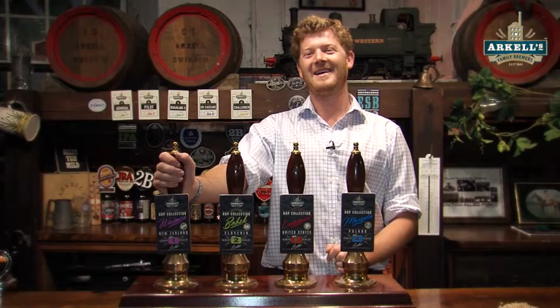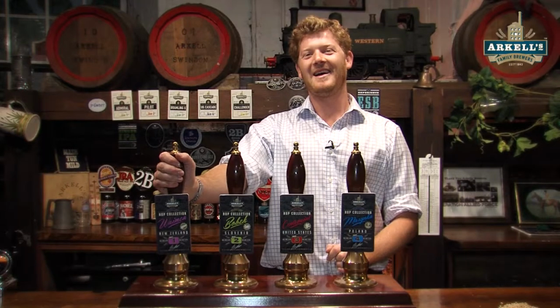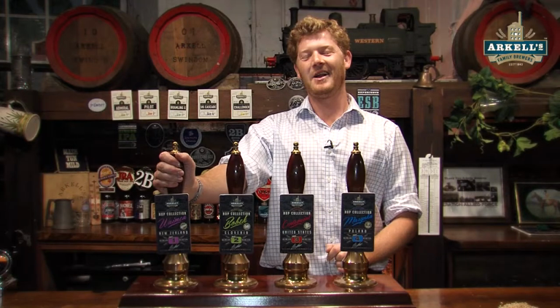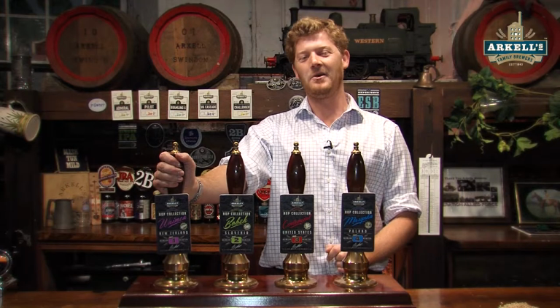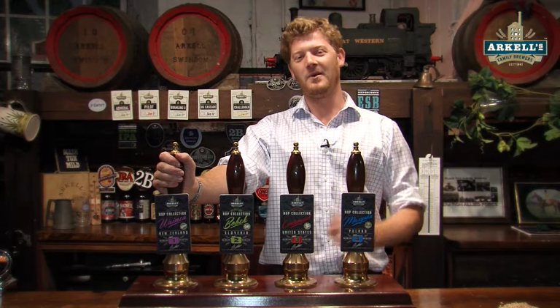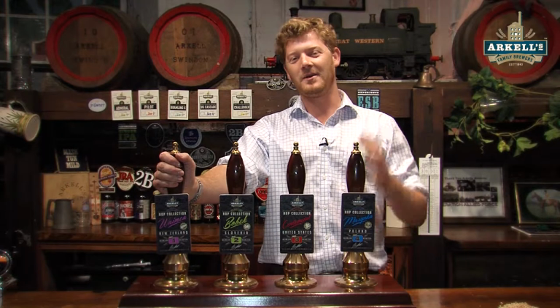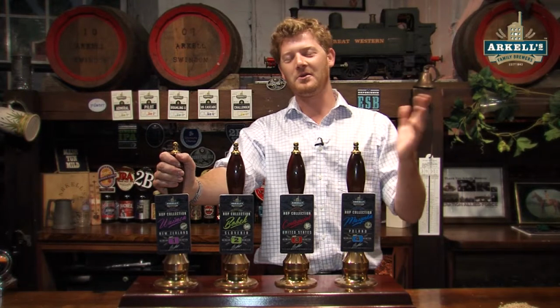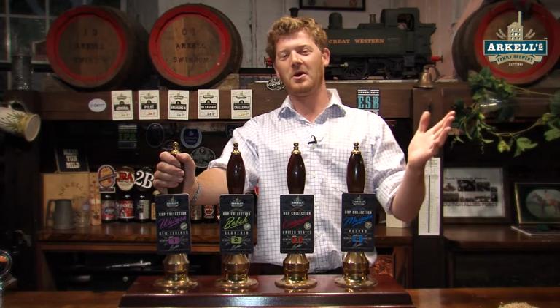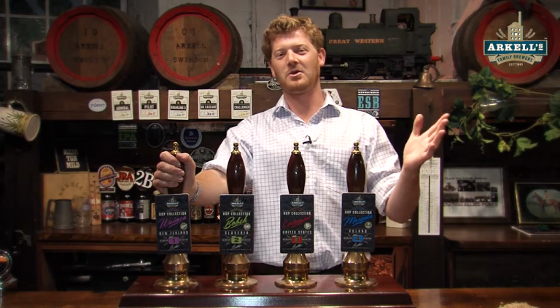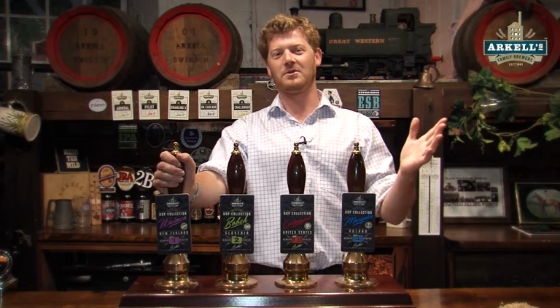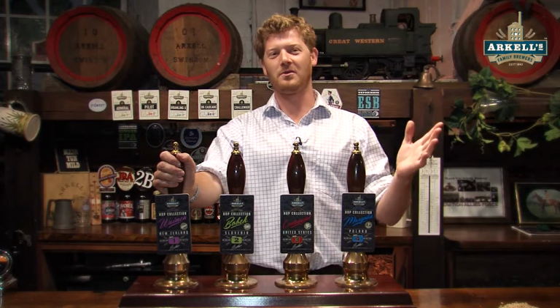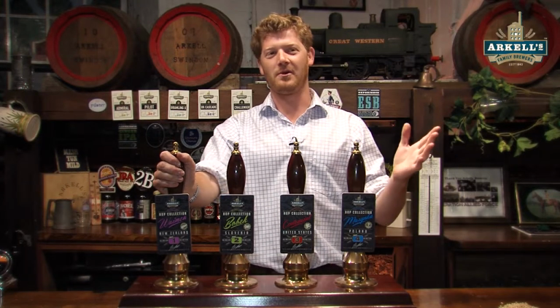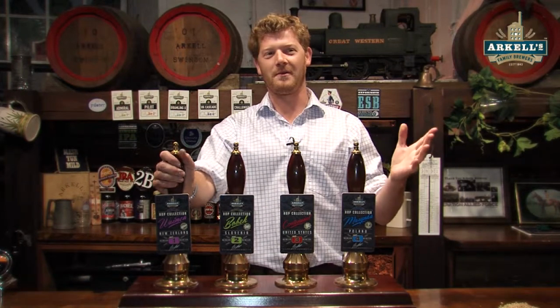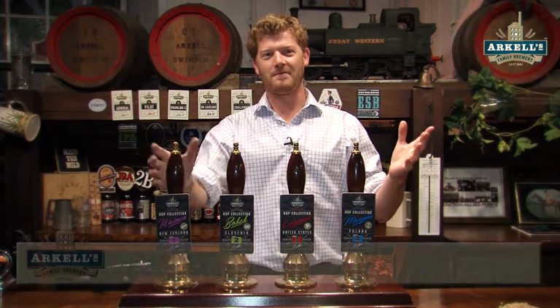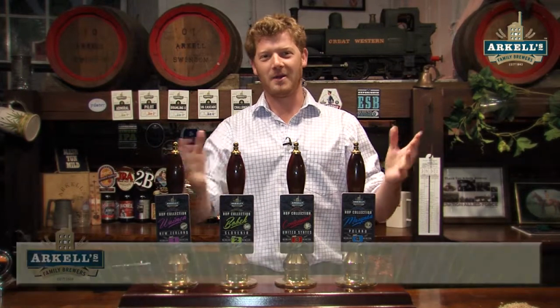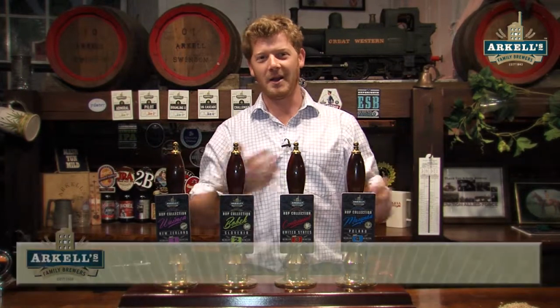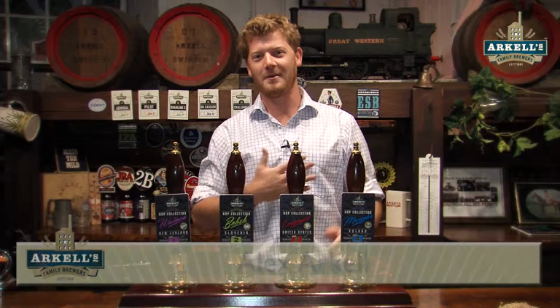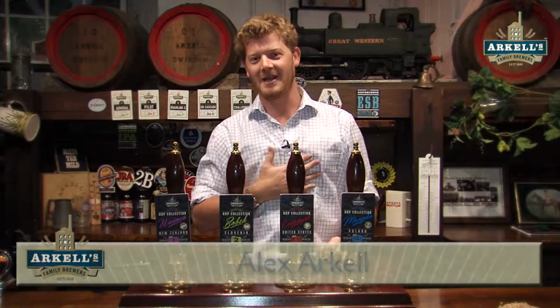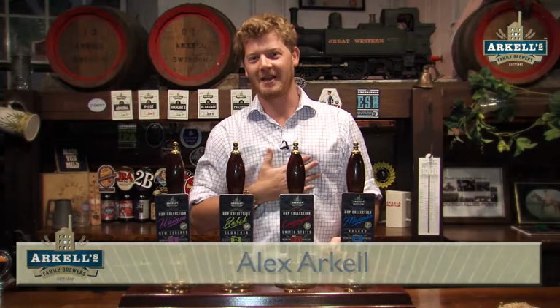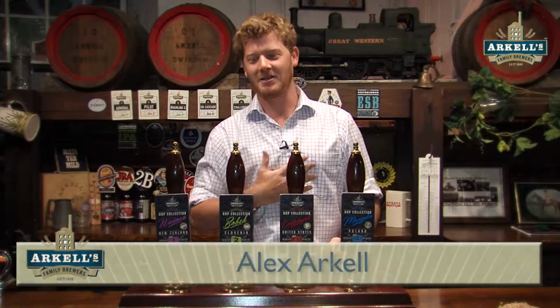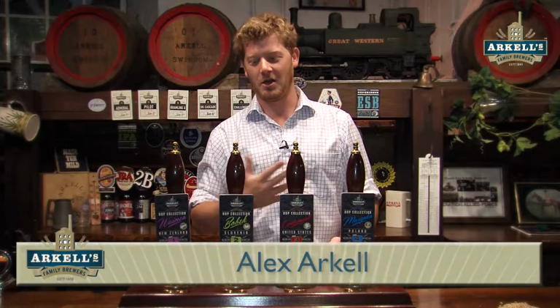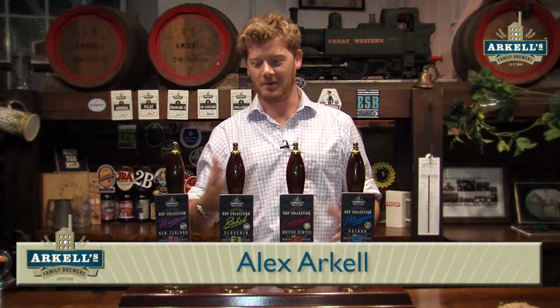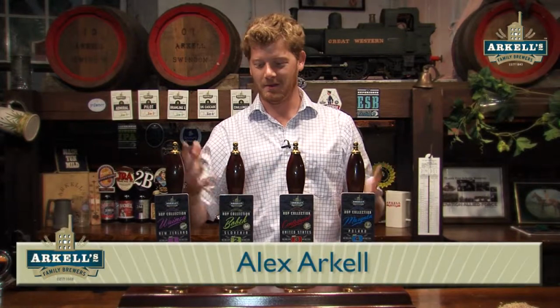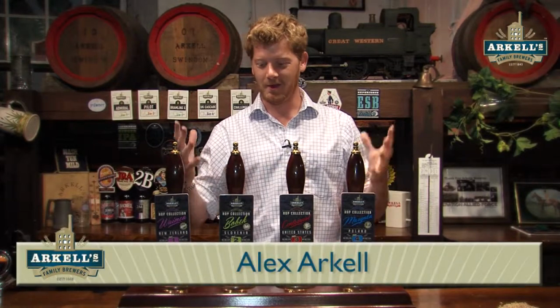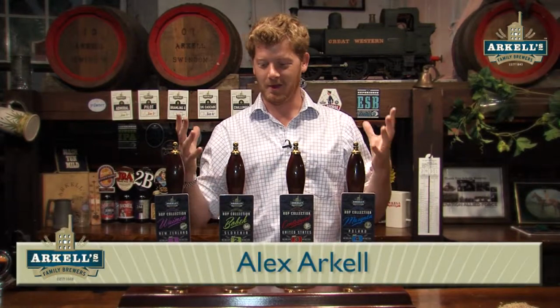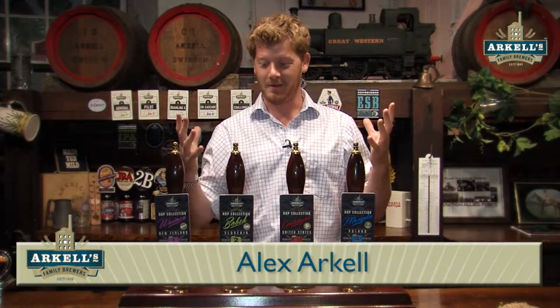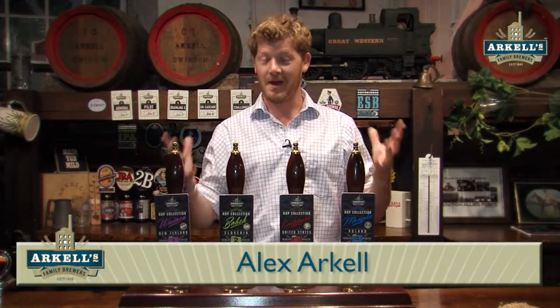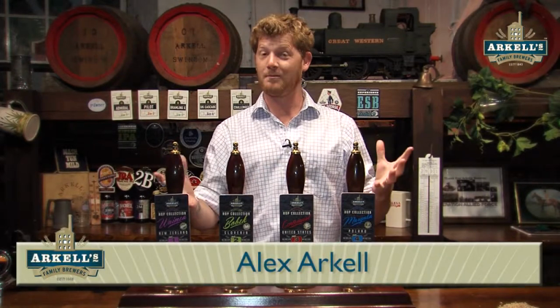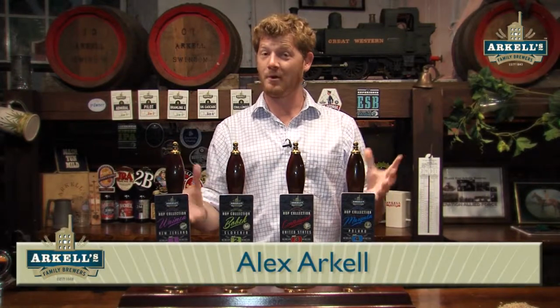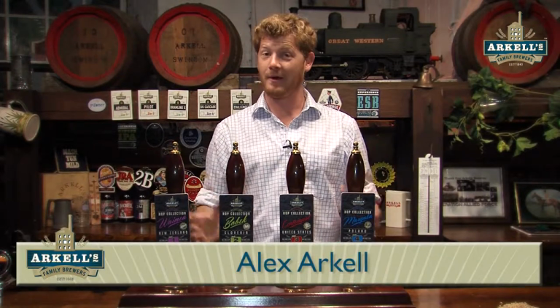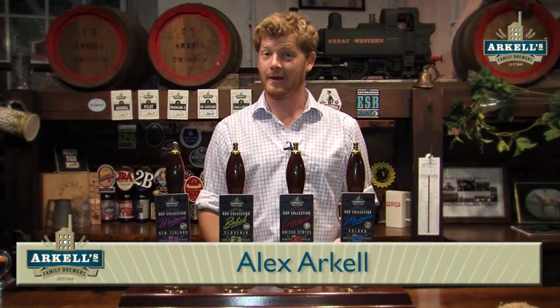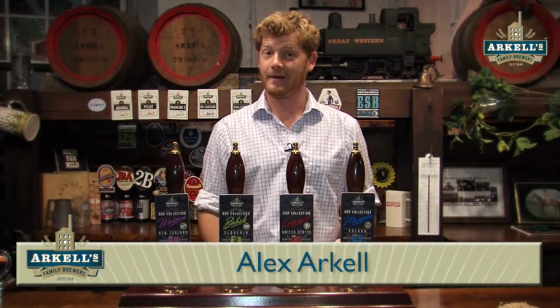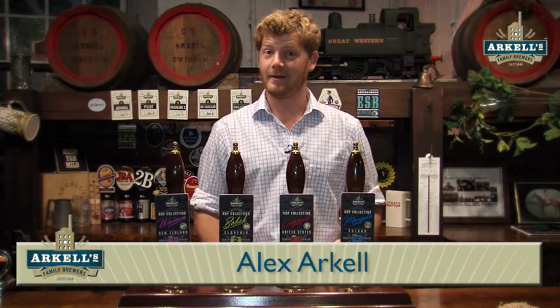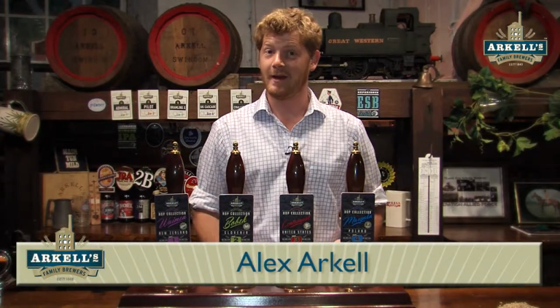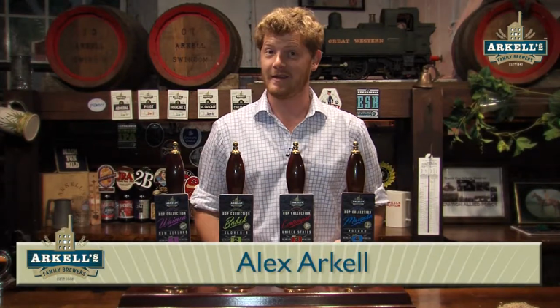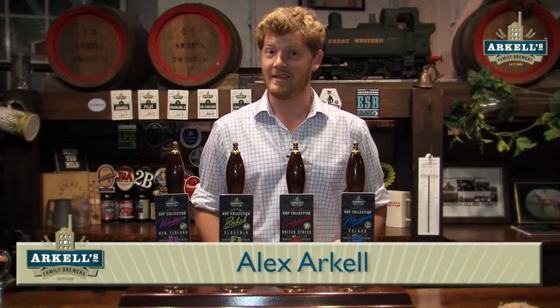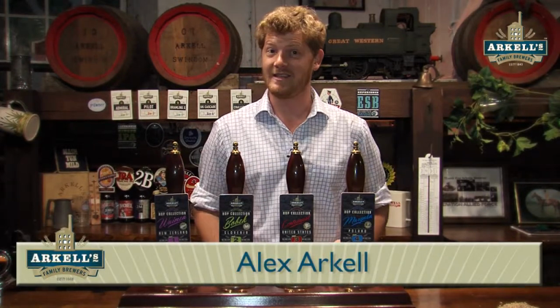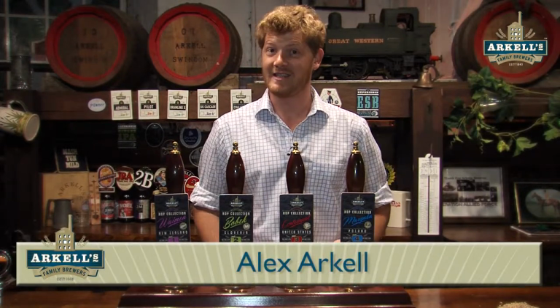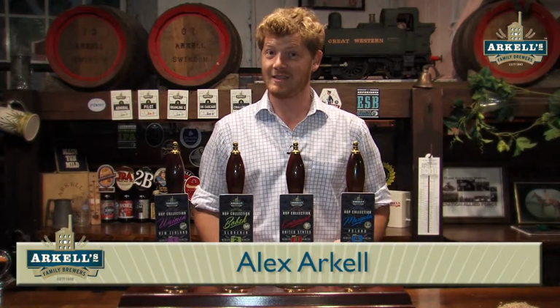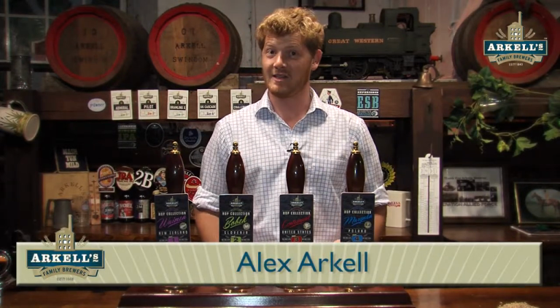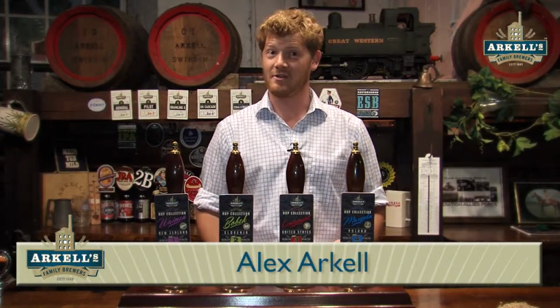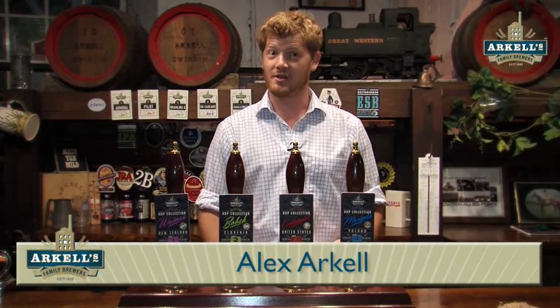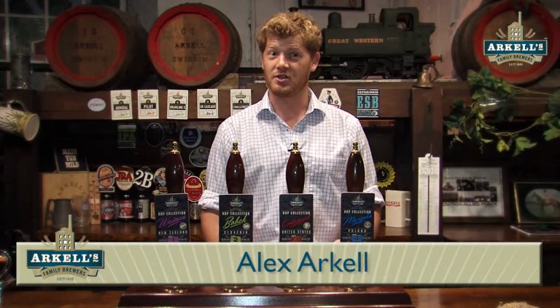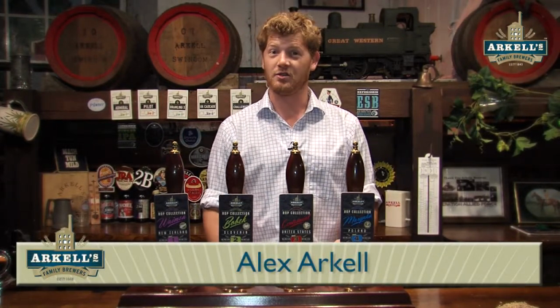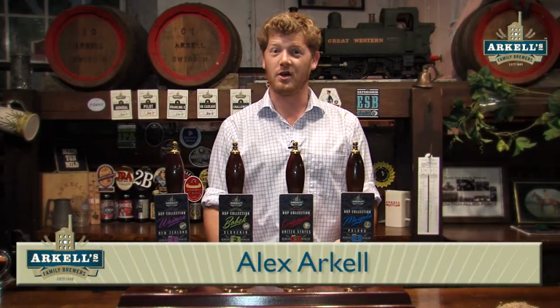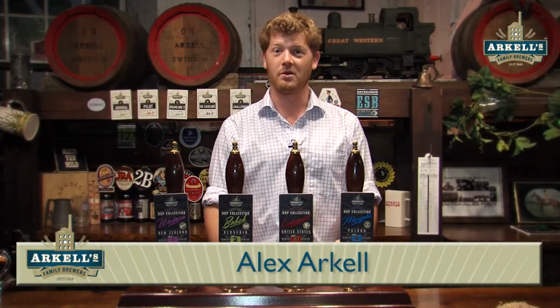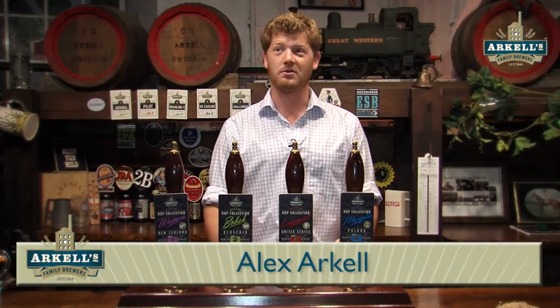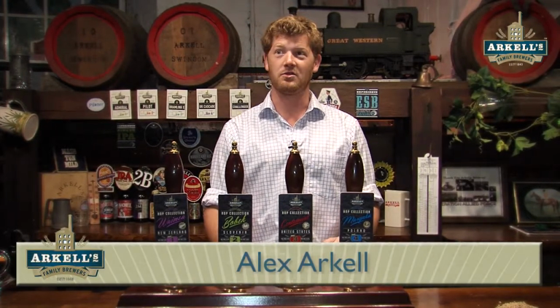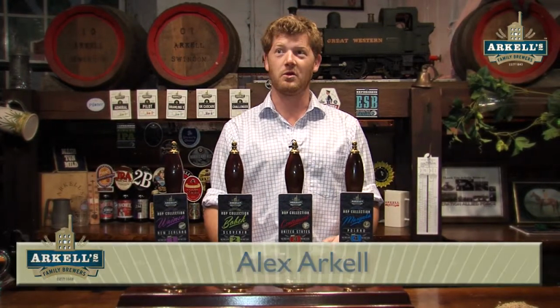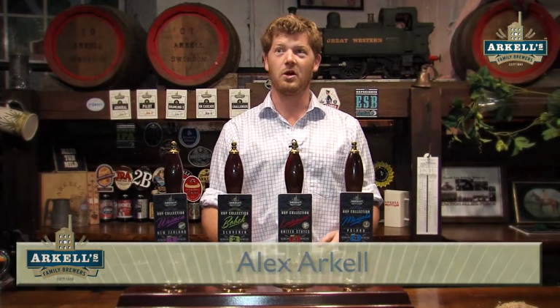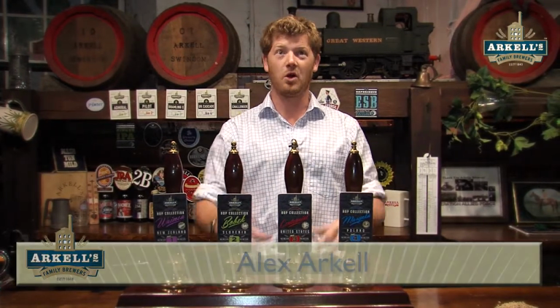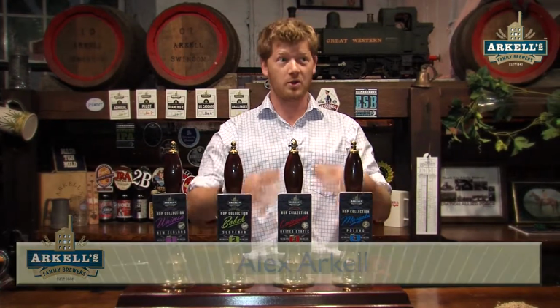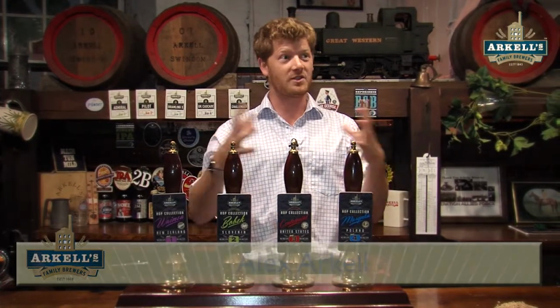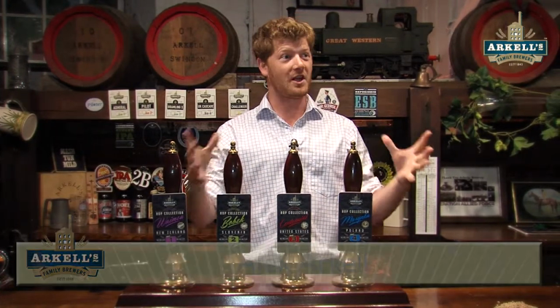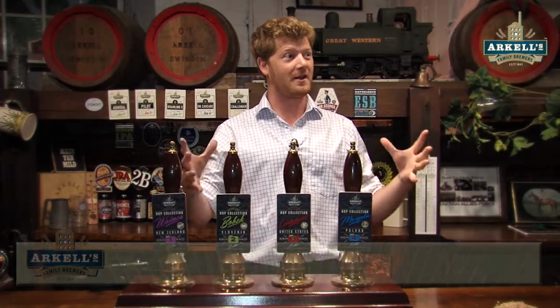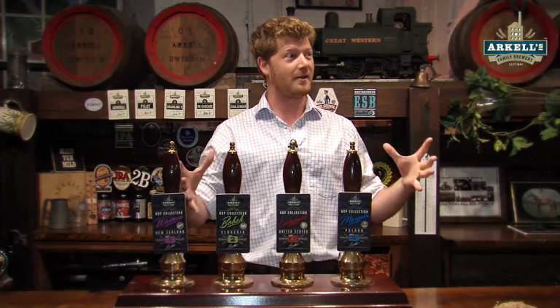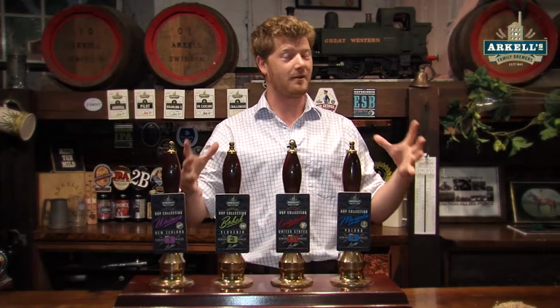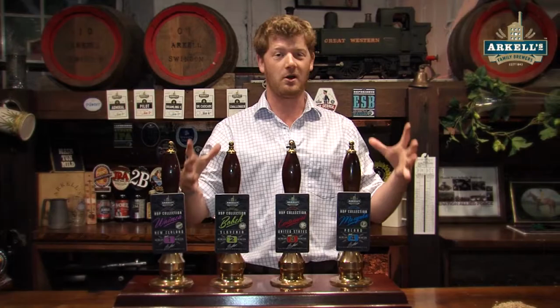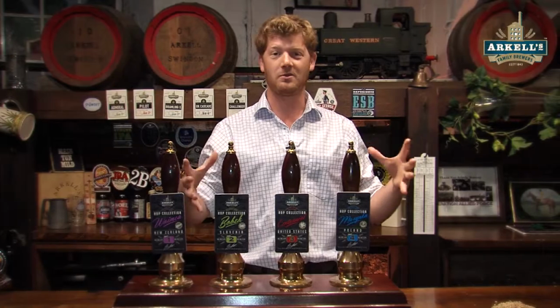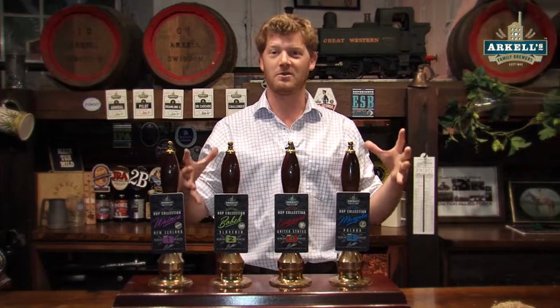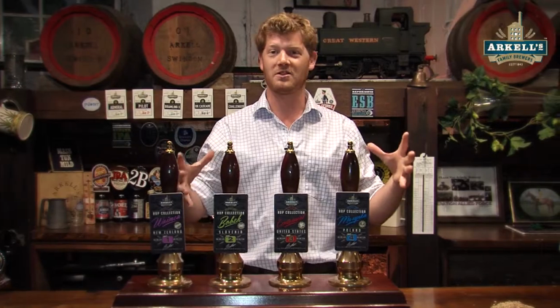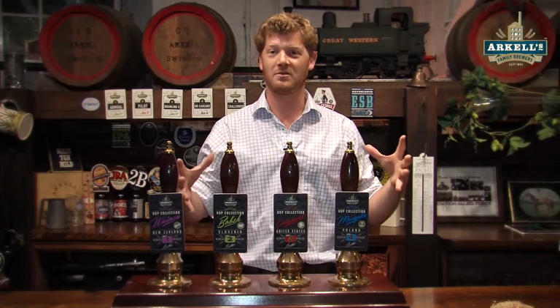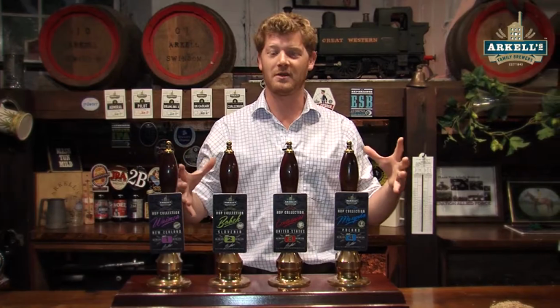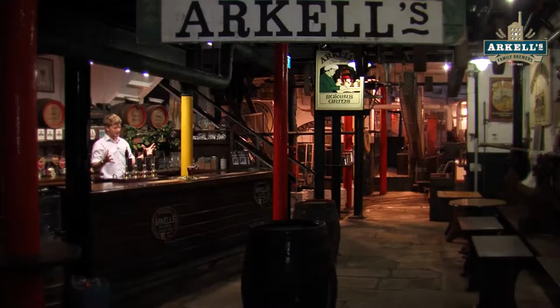Hello, welcome to Arkell's Brewery. My name is Alex Arkell, I am the head brewer here and the sixth generation of Arkell's to work on-site here at Arkell's in Swindon.